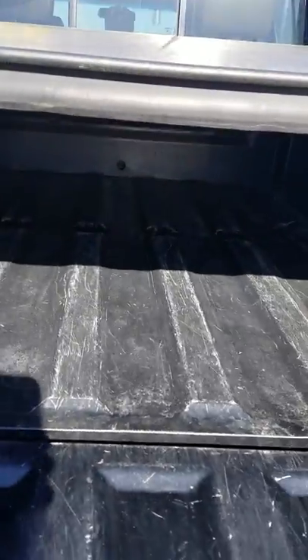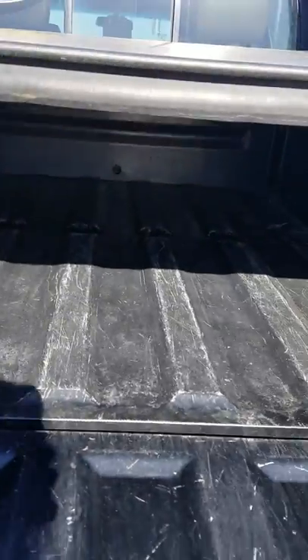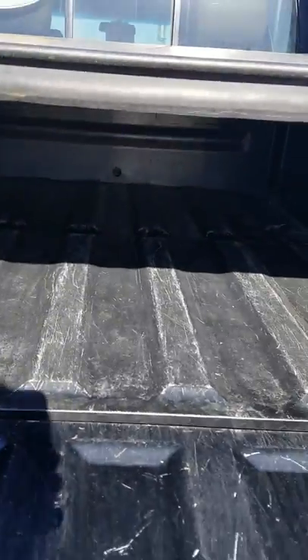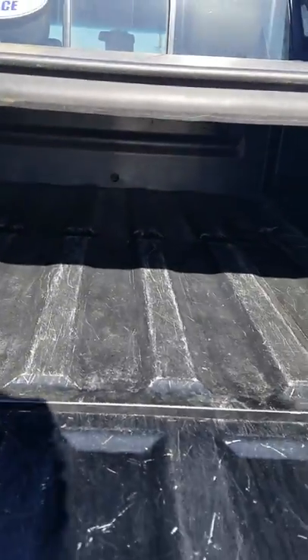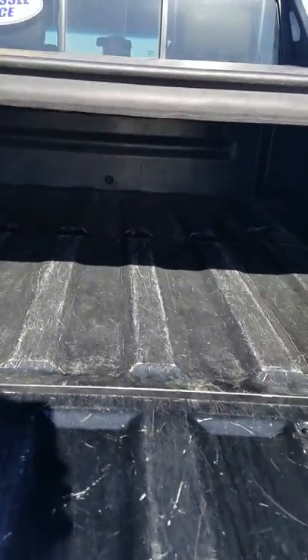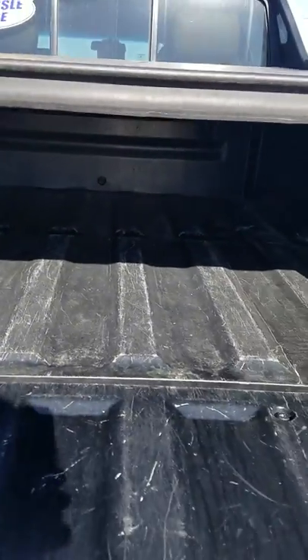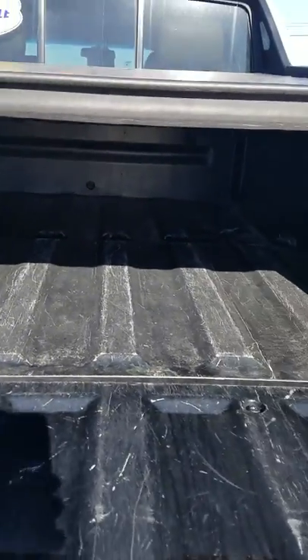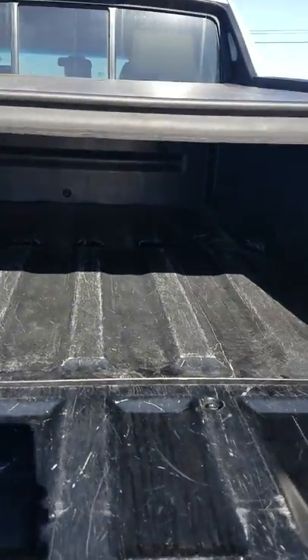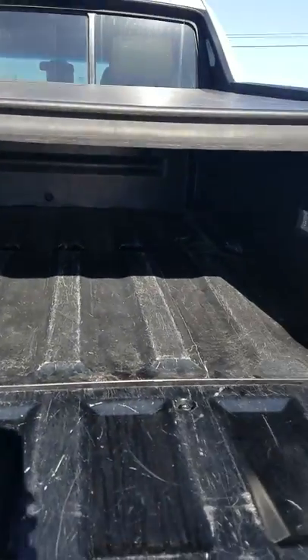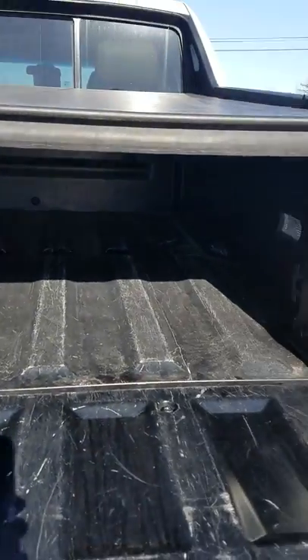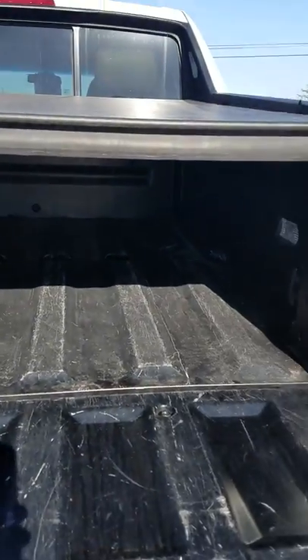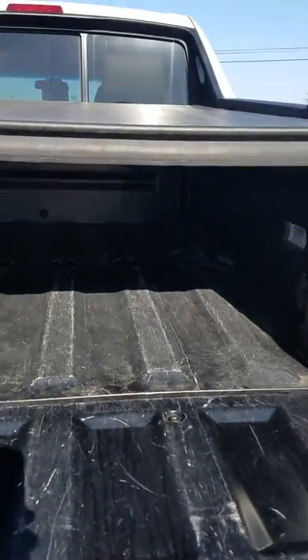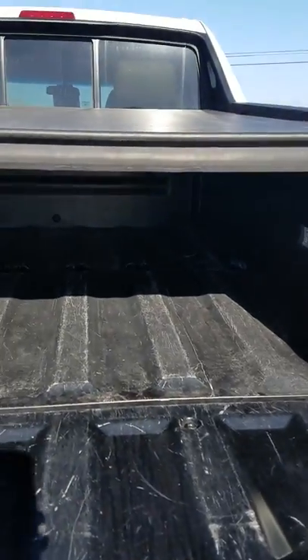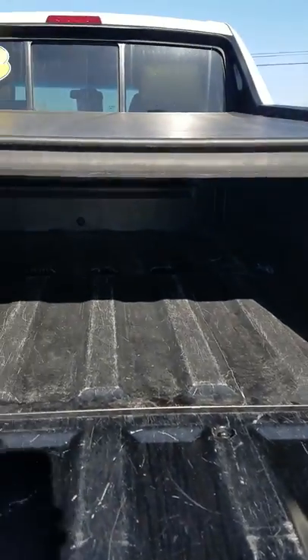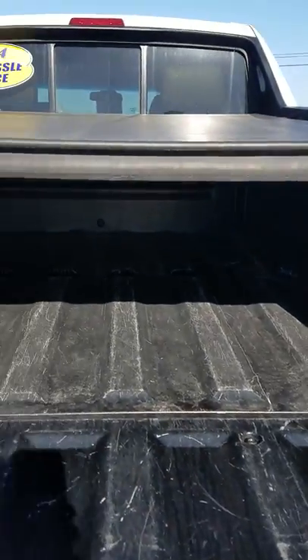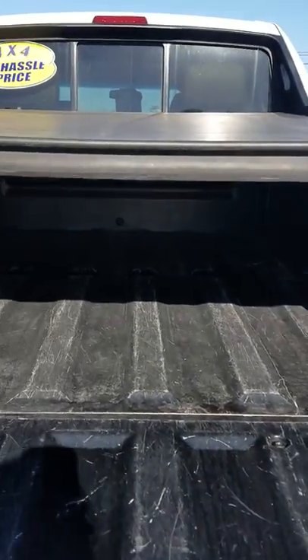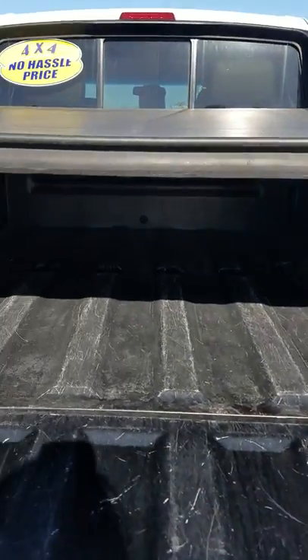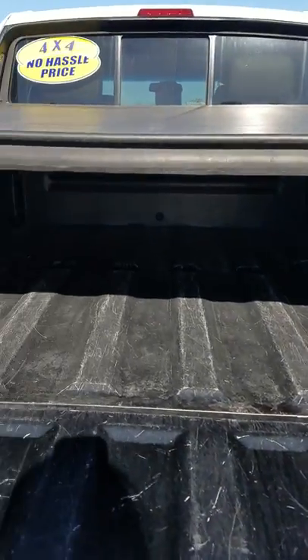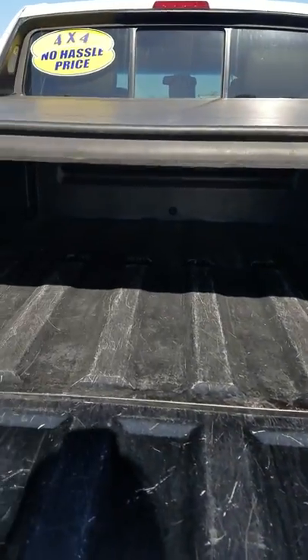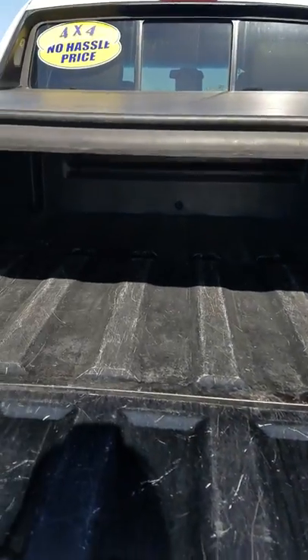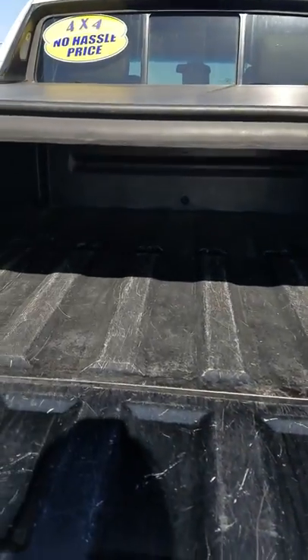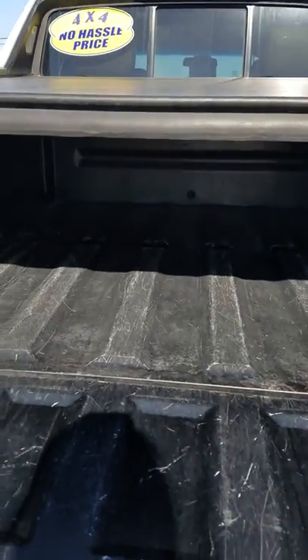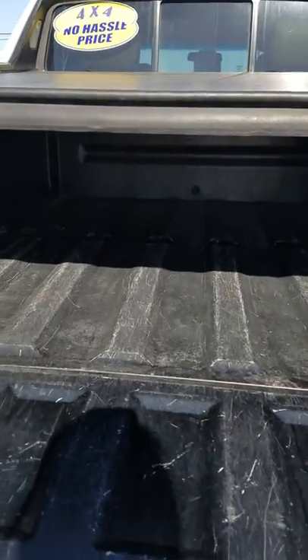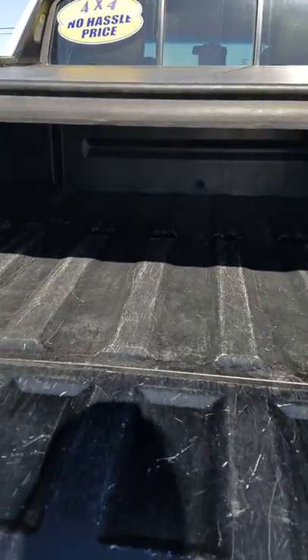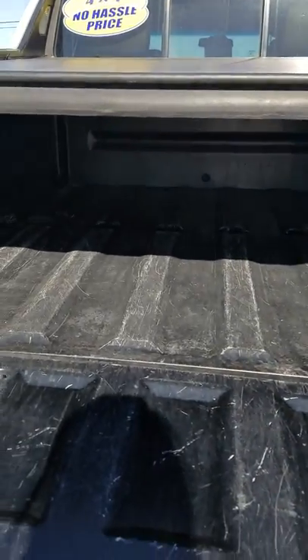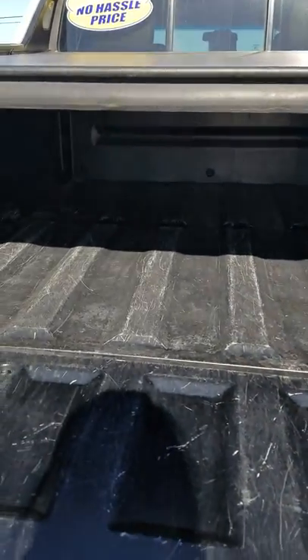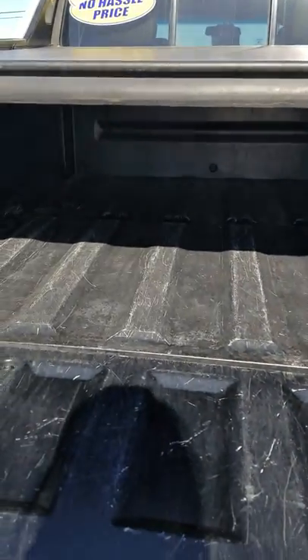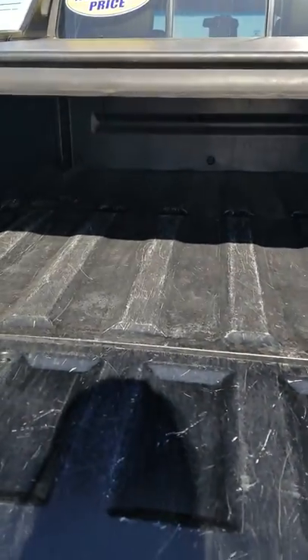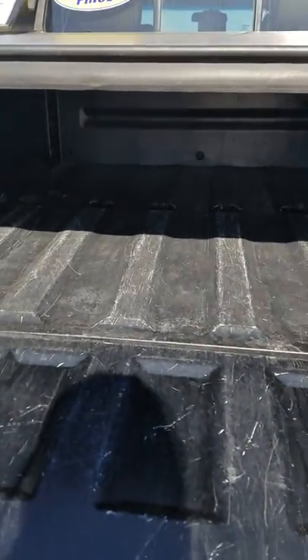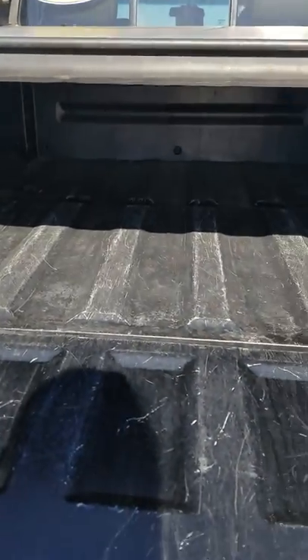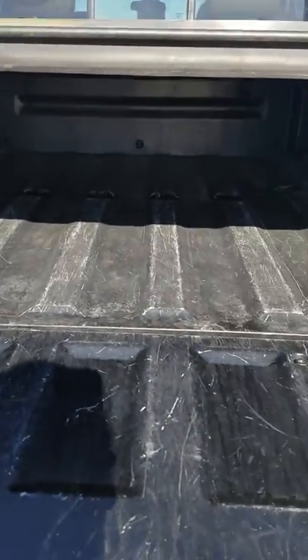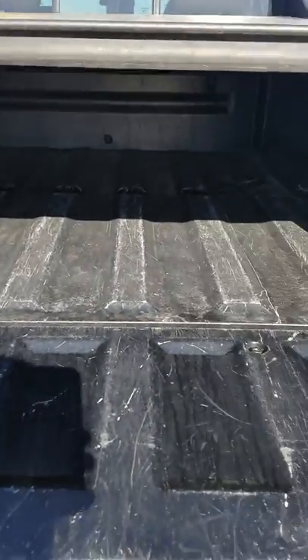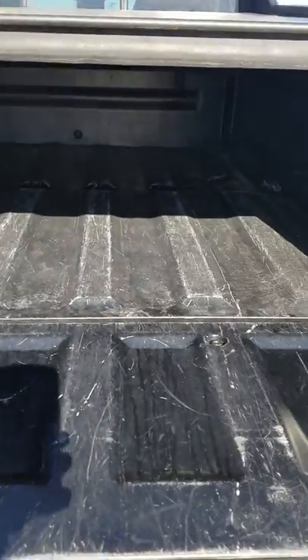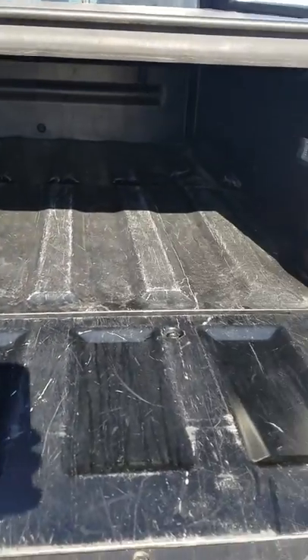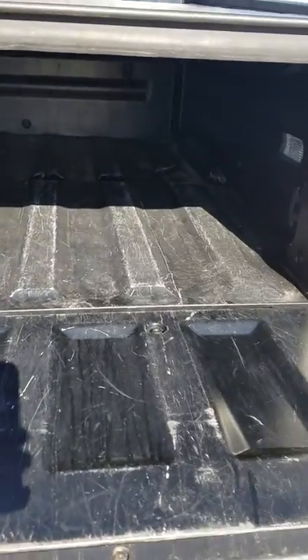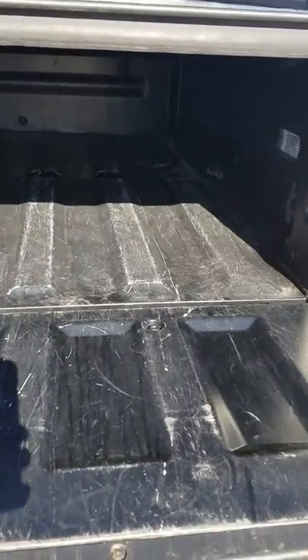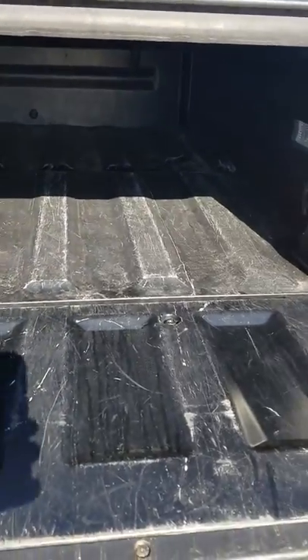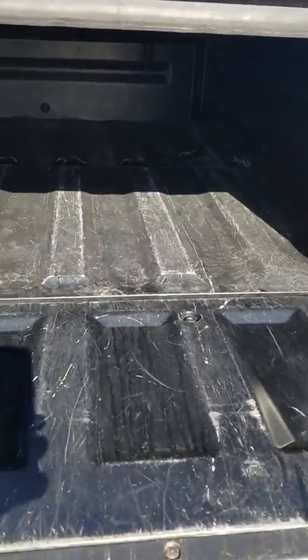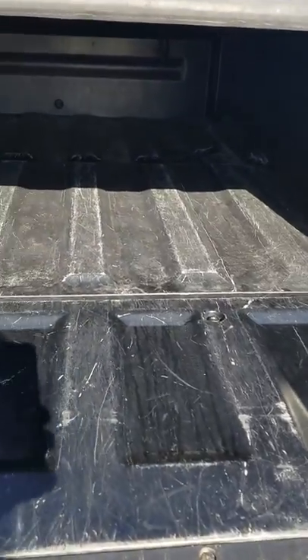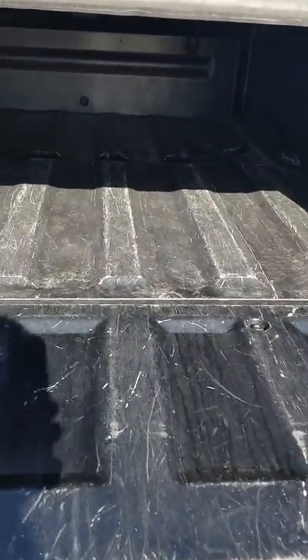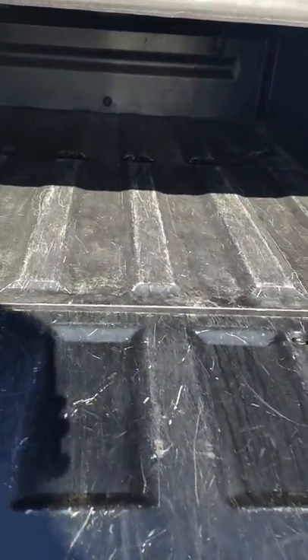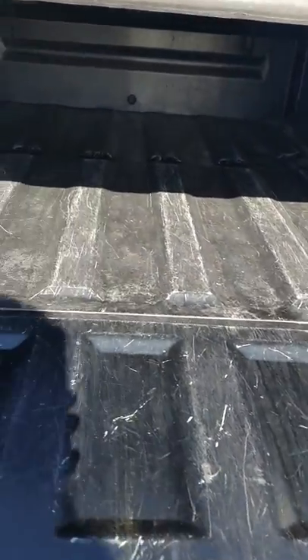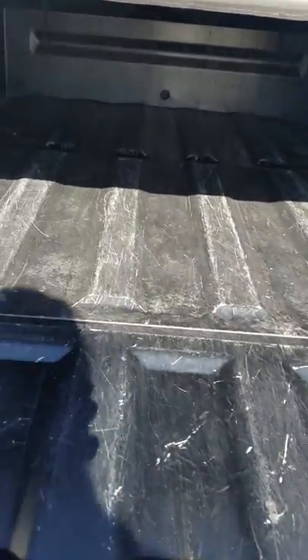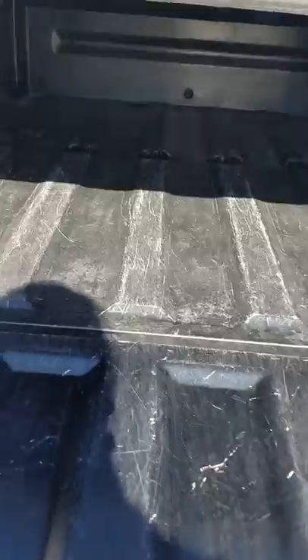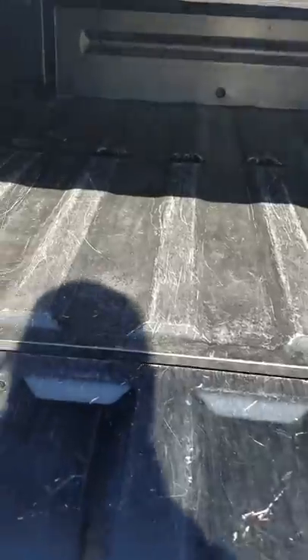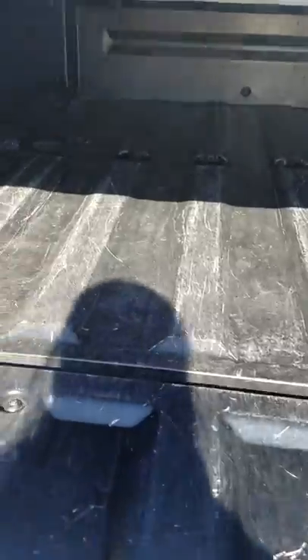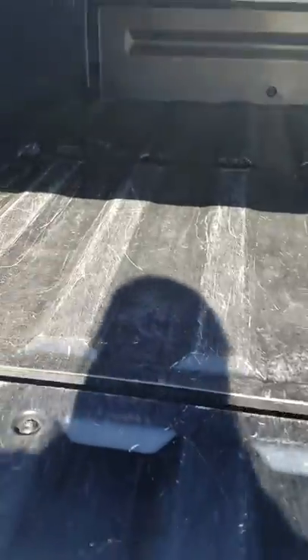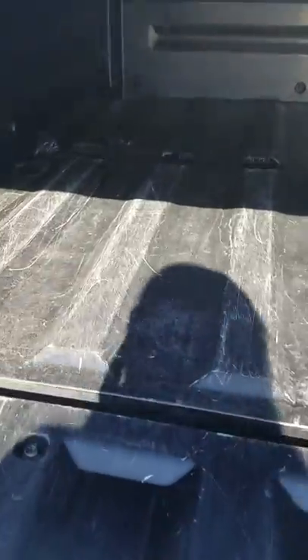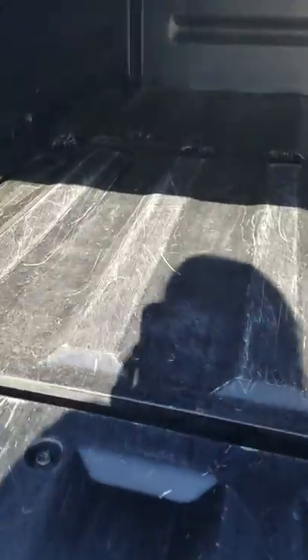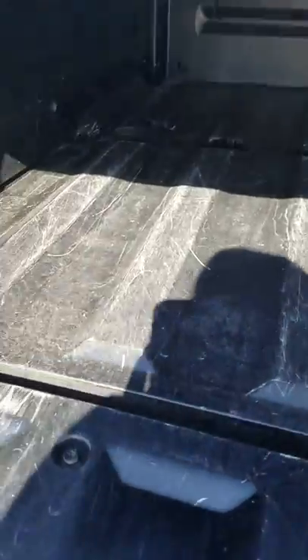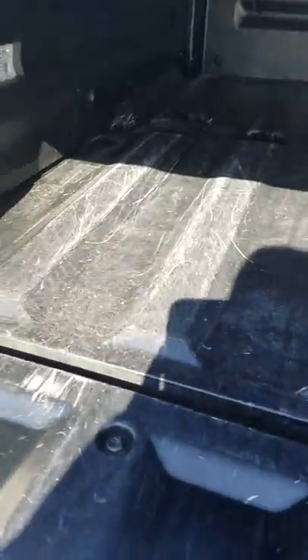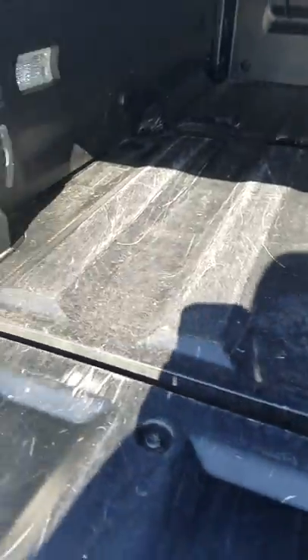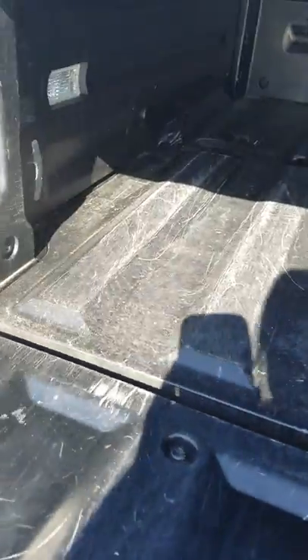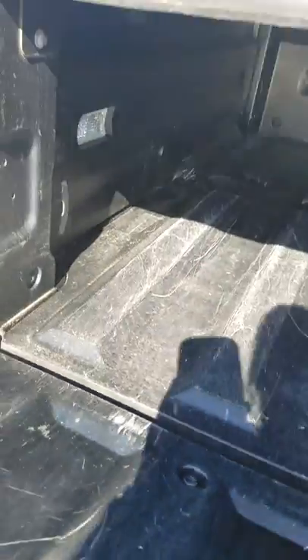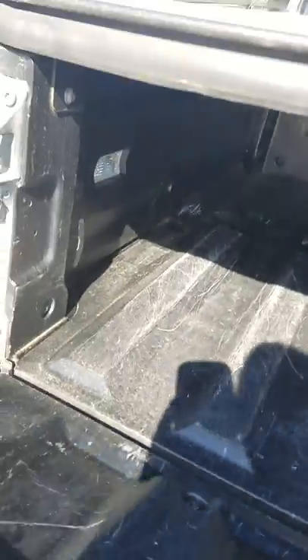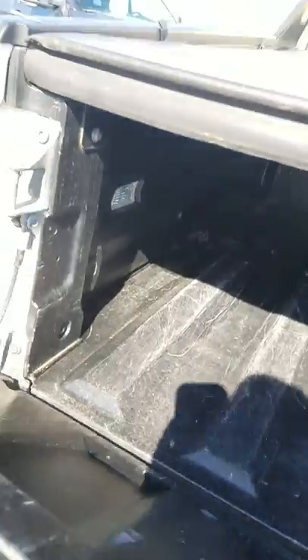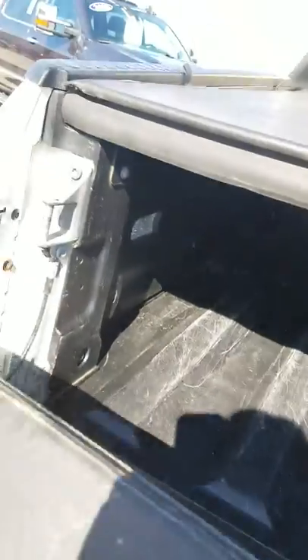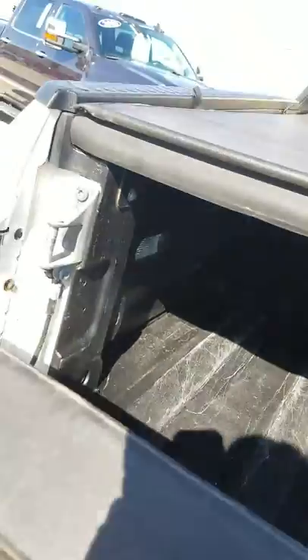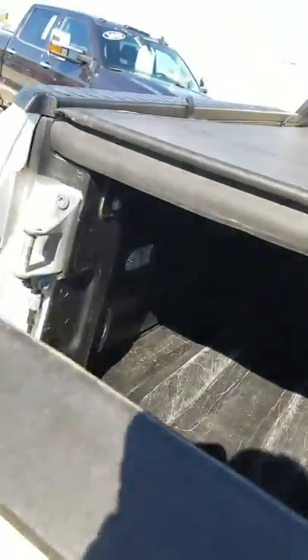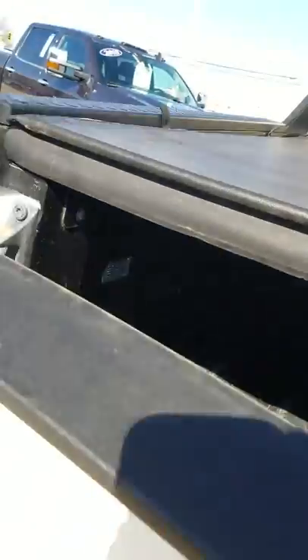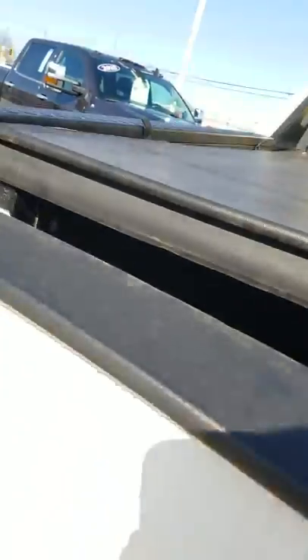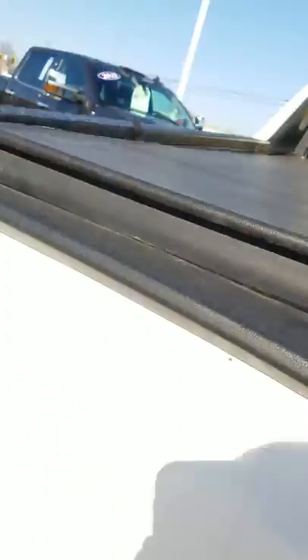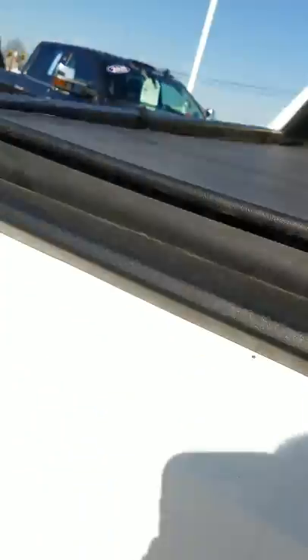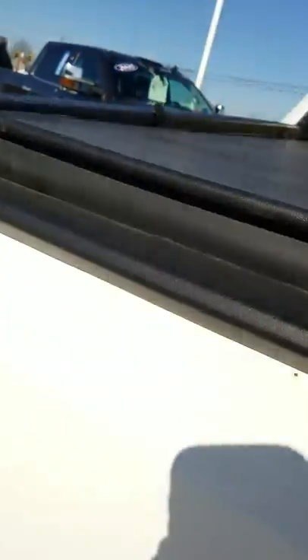Under here you have a nice tonneau cover to protect the bed, as well as a liner, so that way you don't have to worry about the bed rusting.